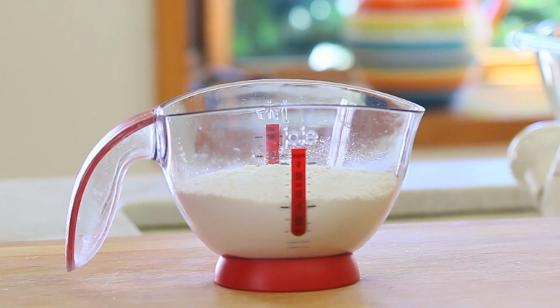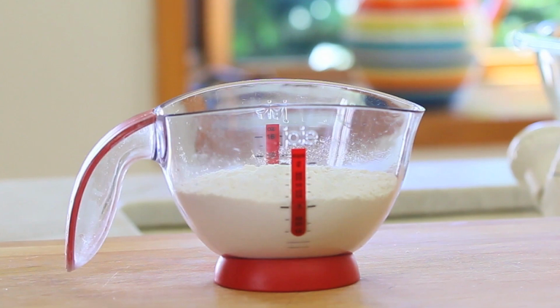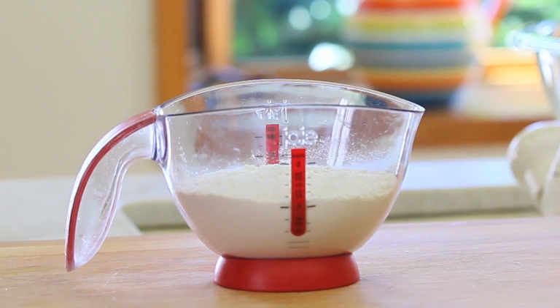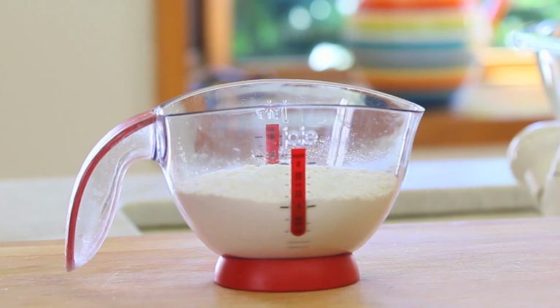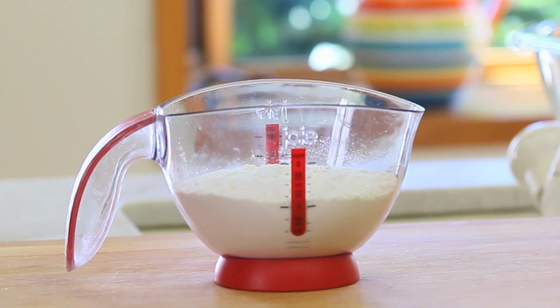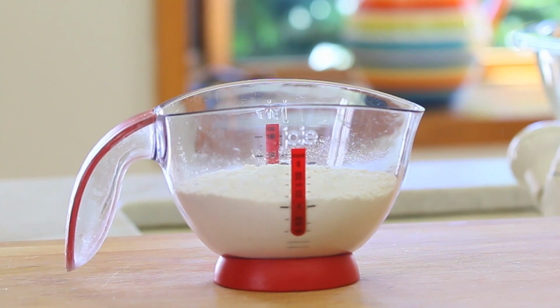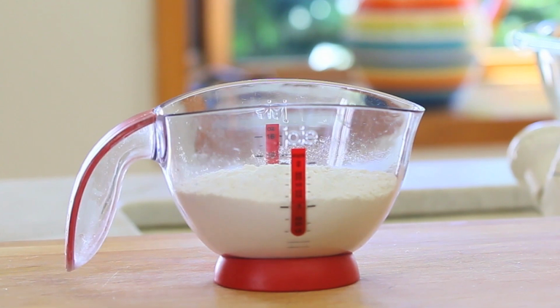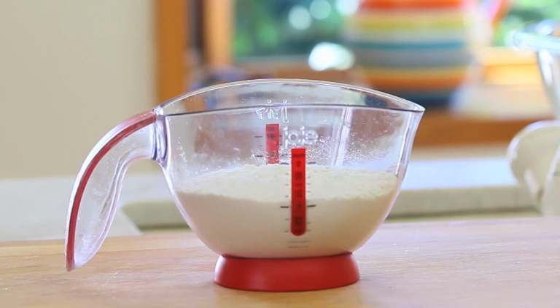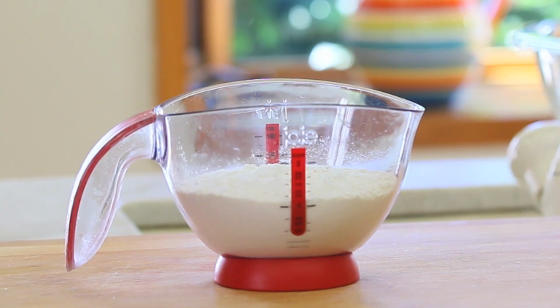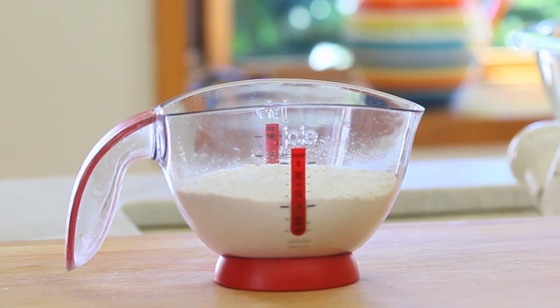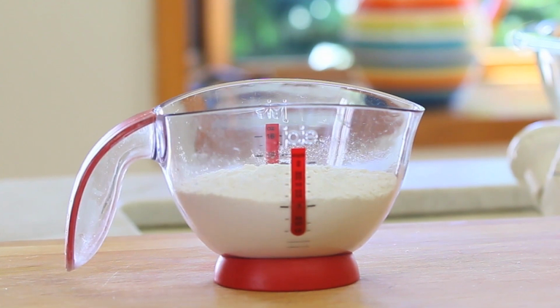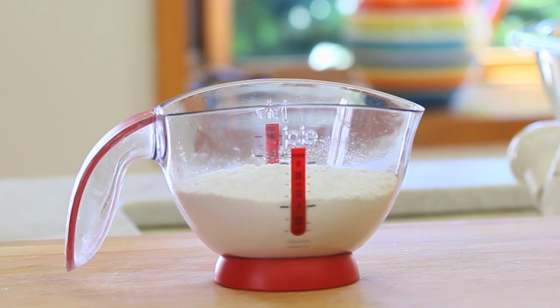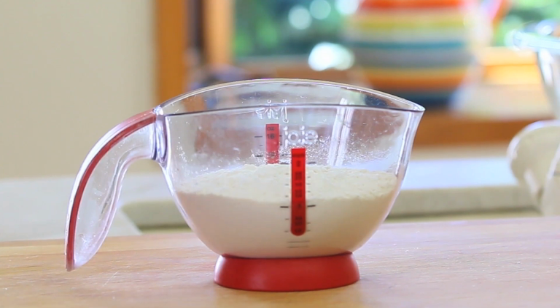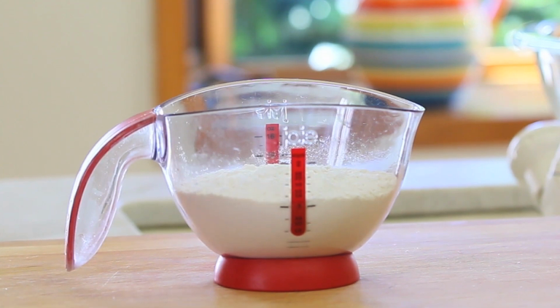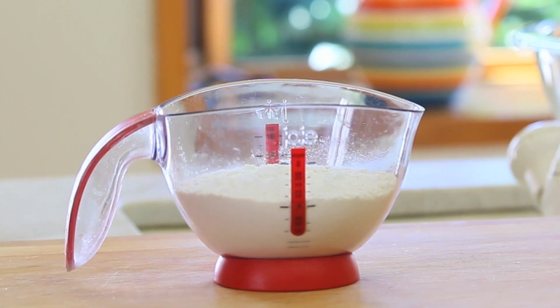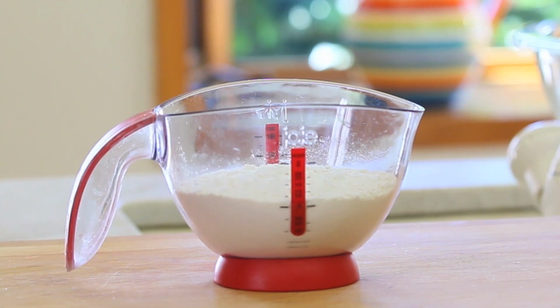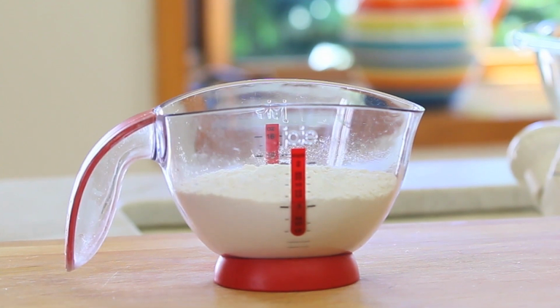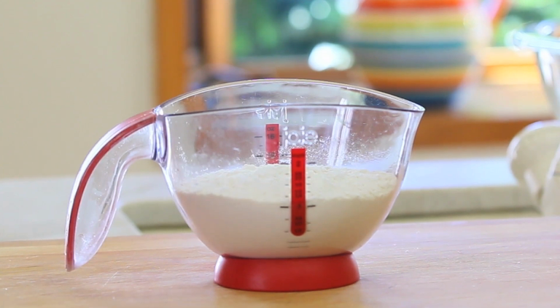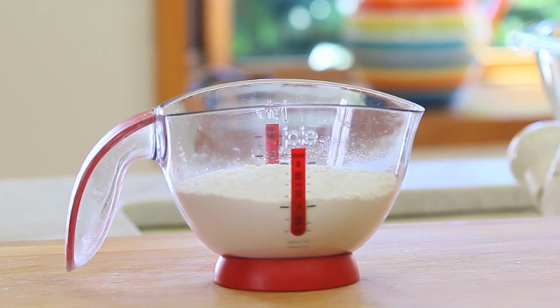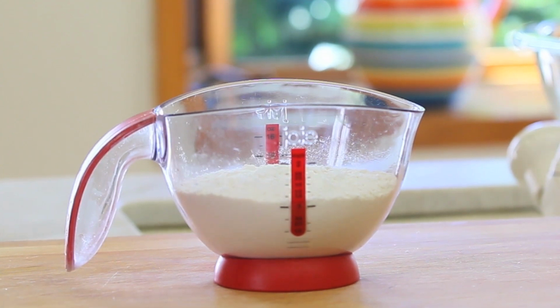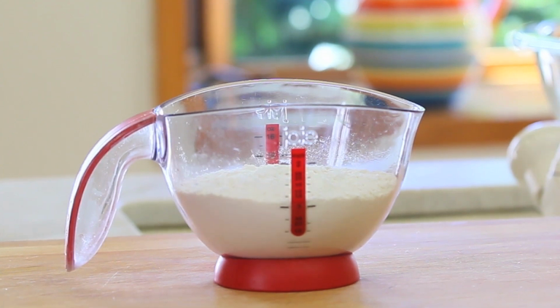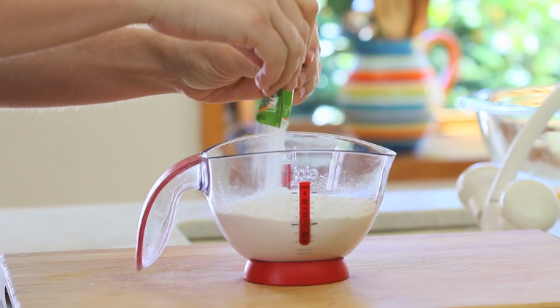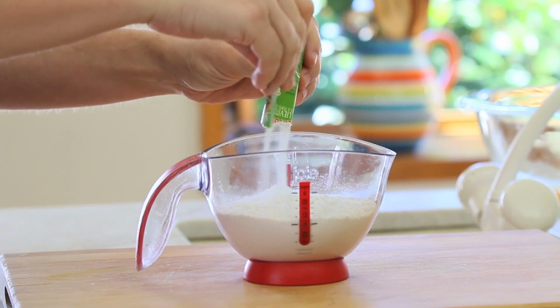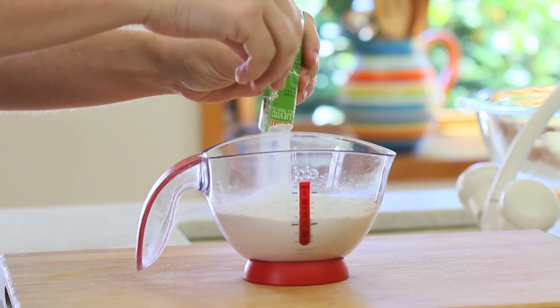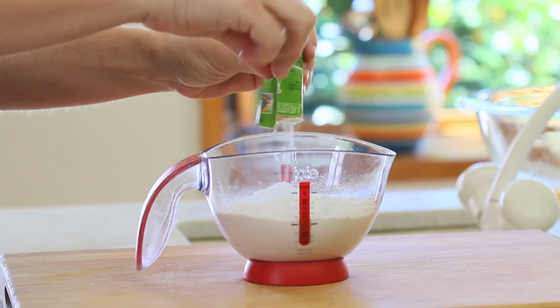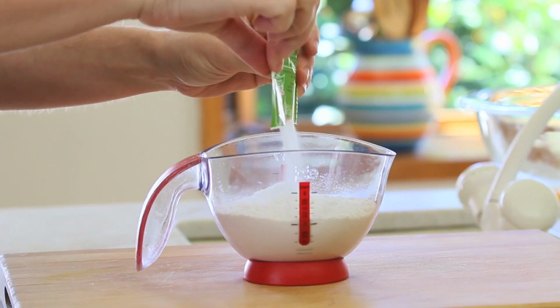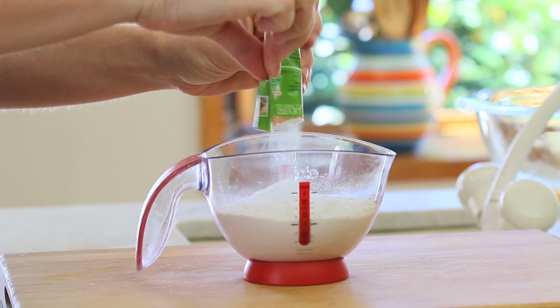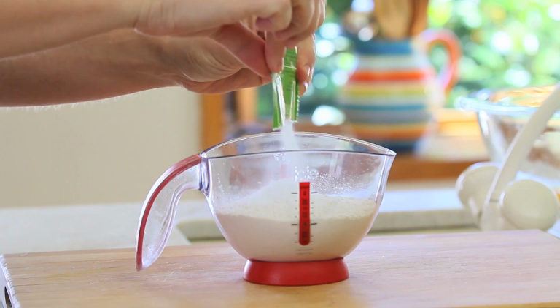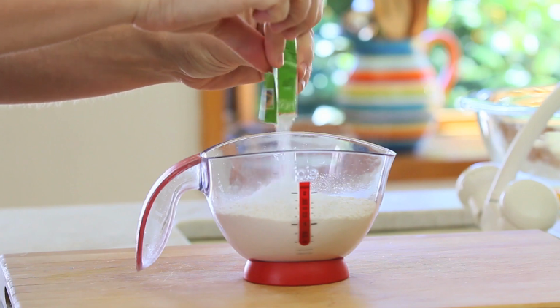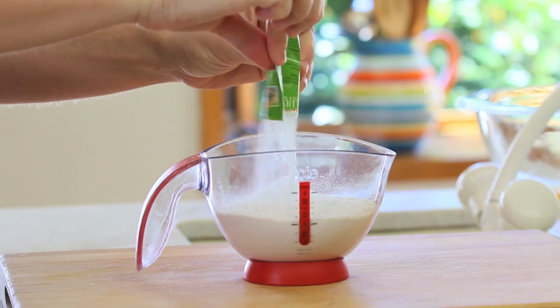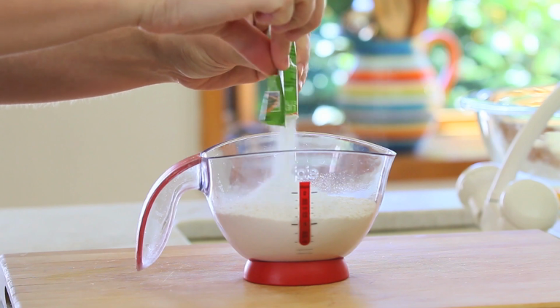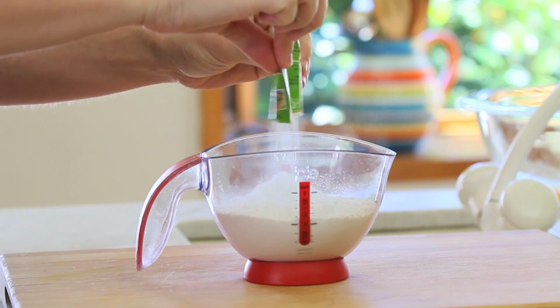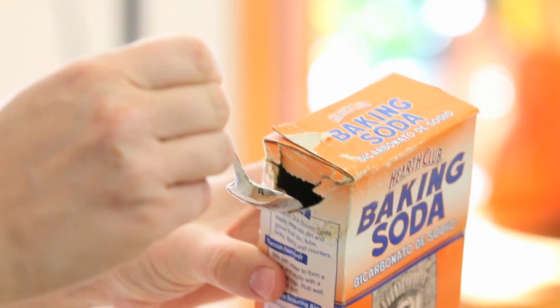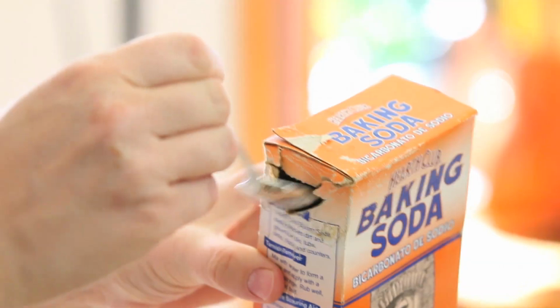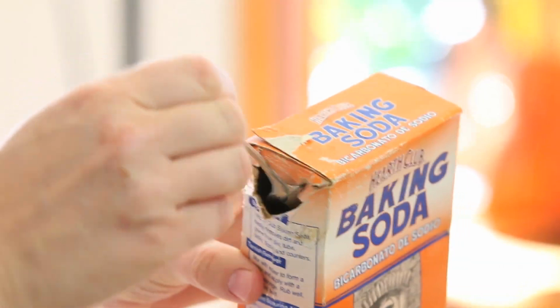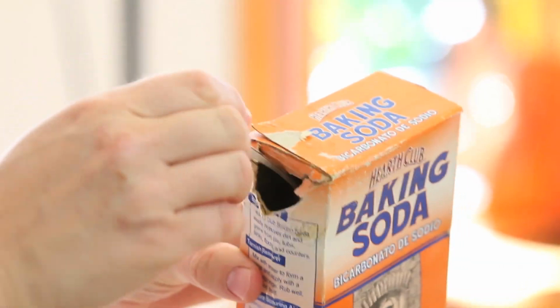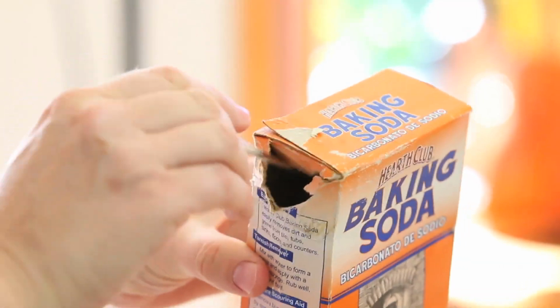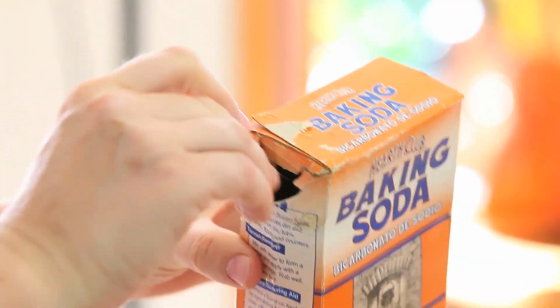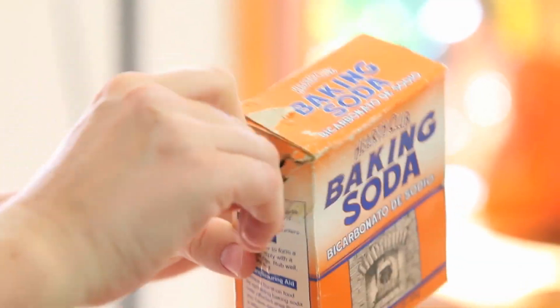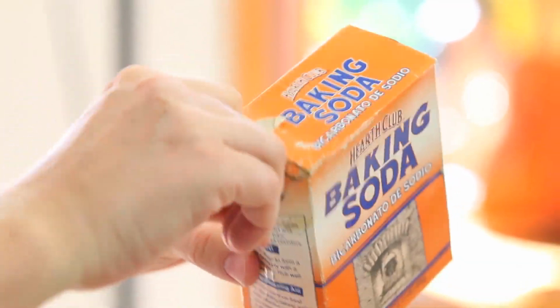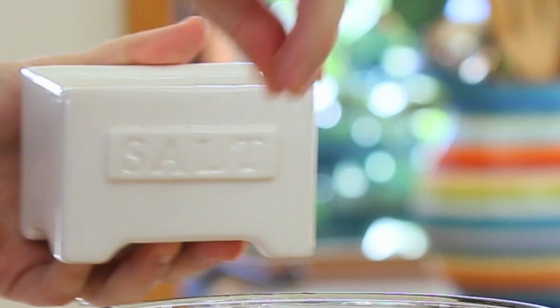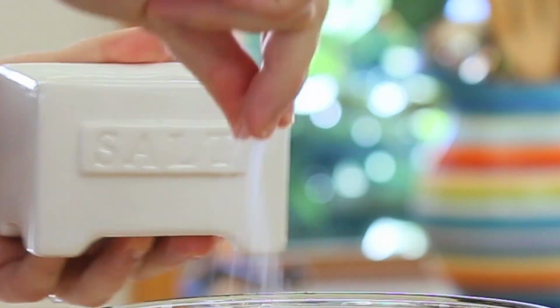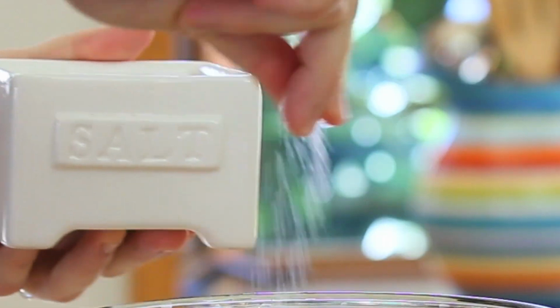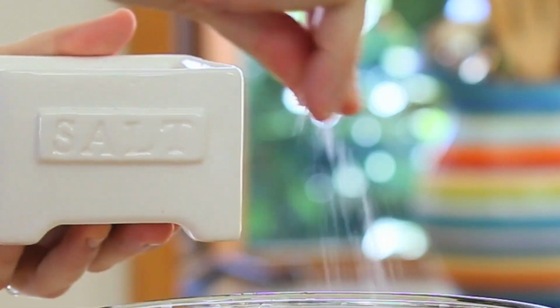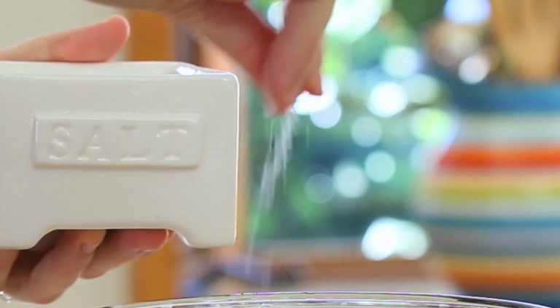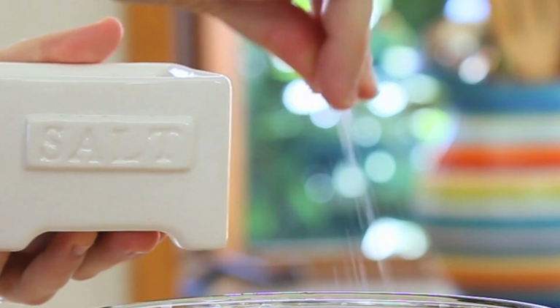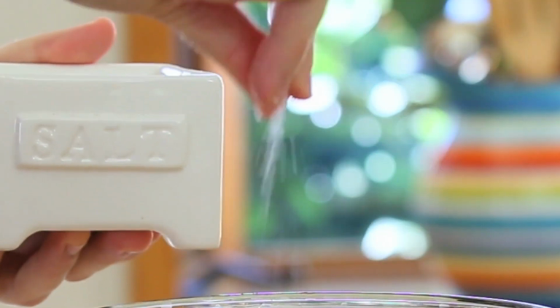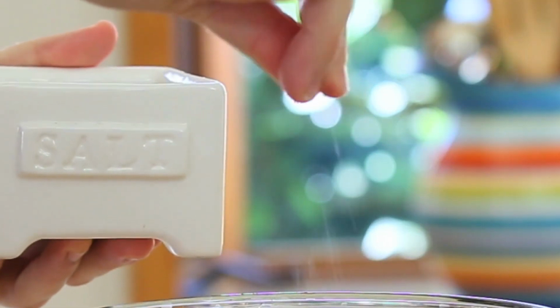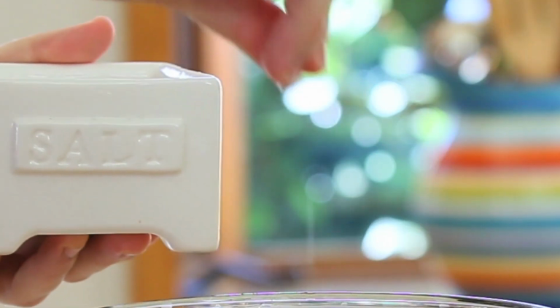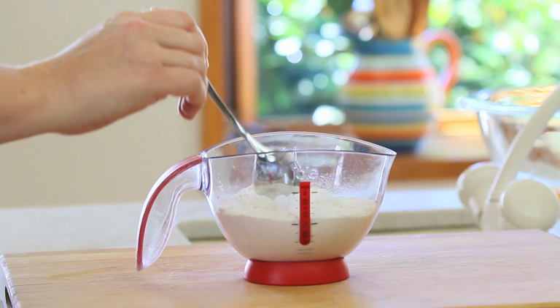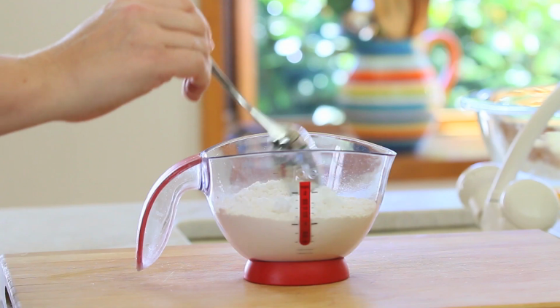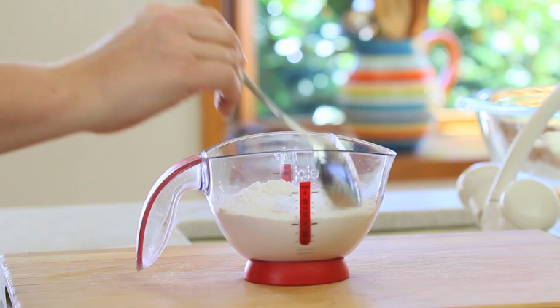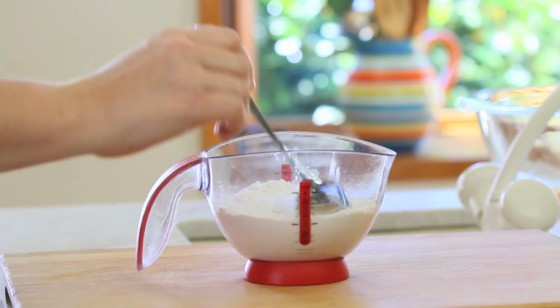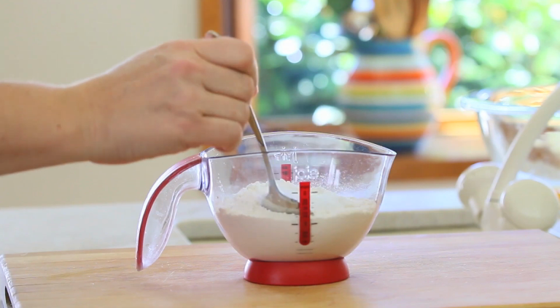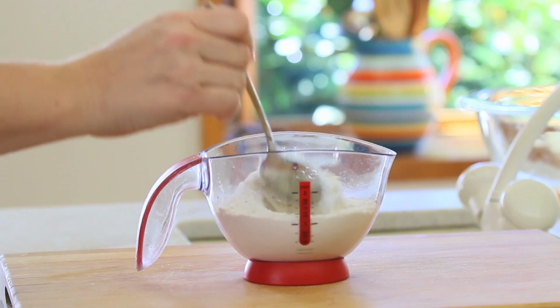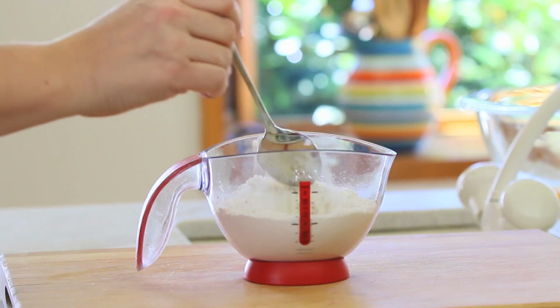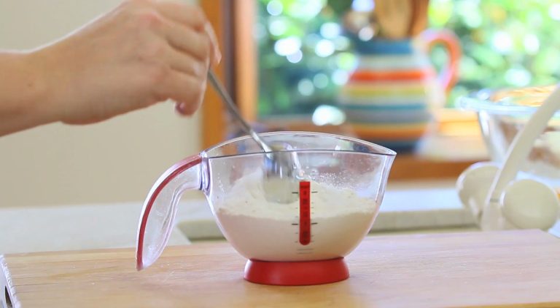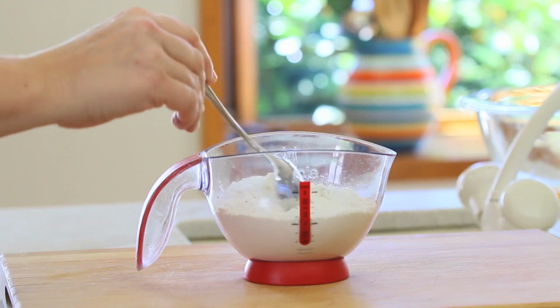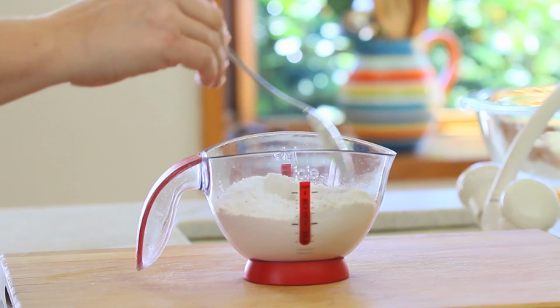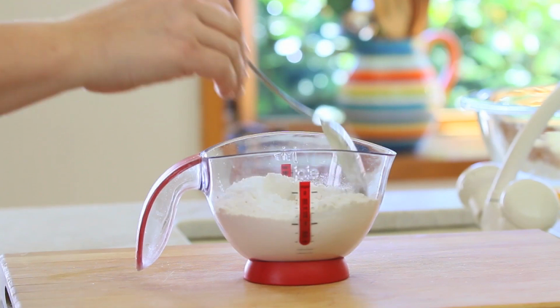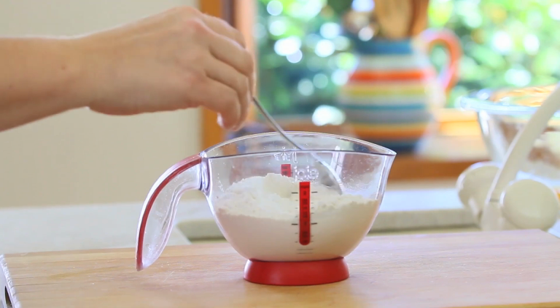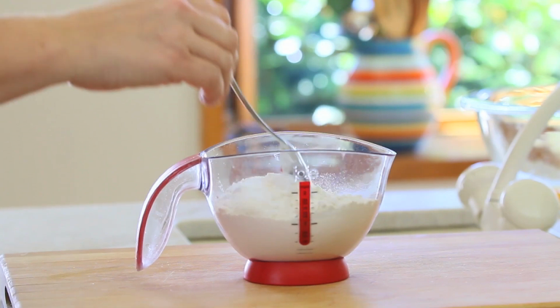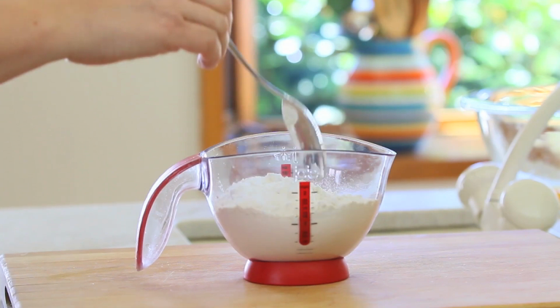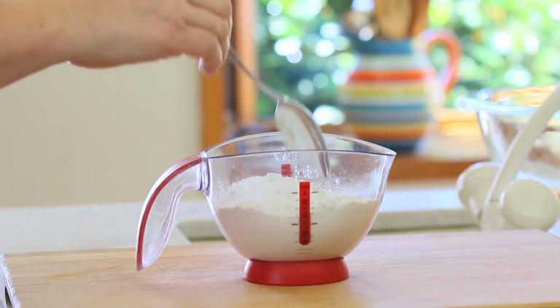In another bowl I'm going to mix the flour with the baking powder, the baking soda, and a pinch of salt. Mix and set it apart.